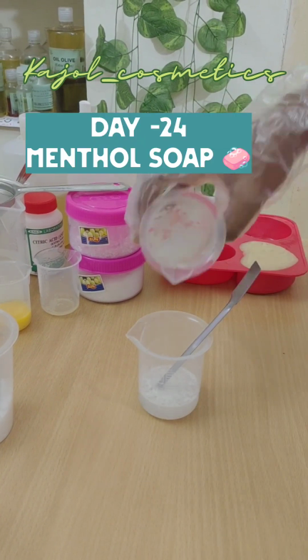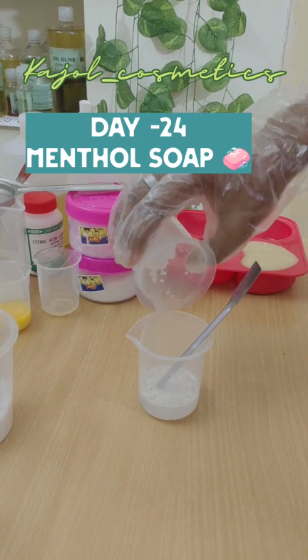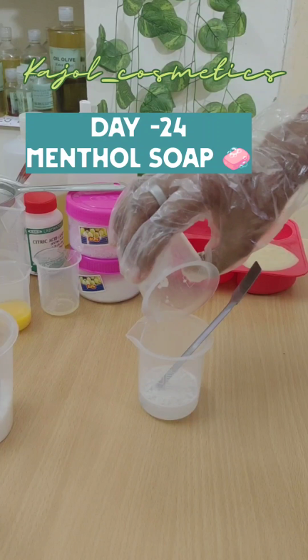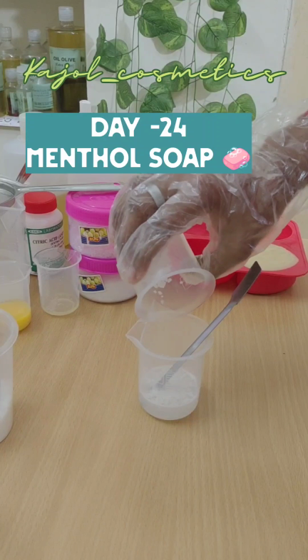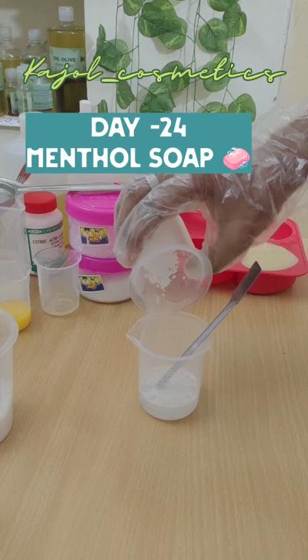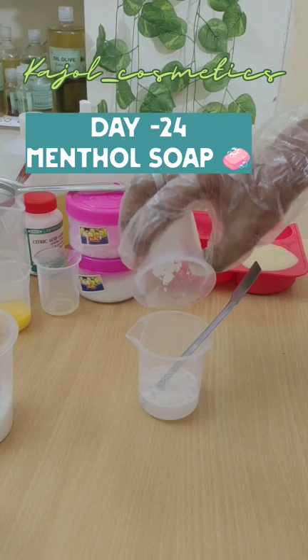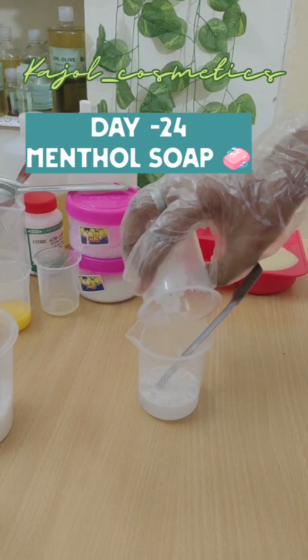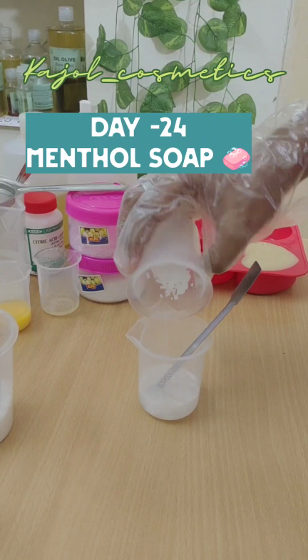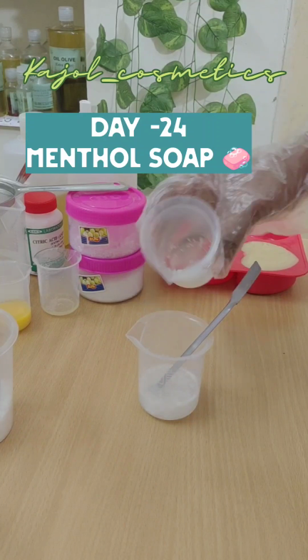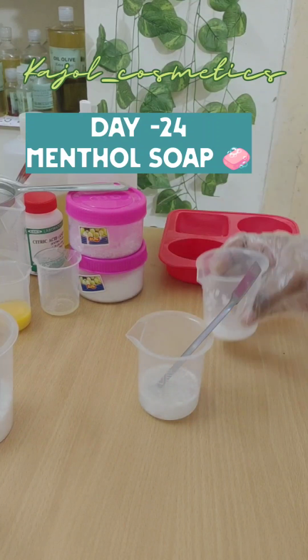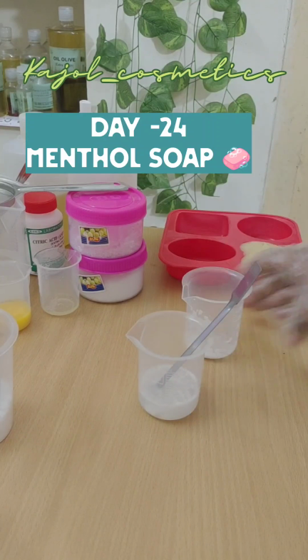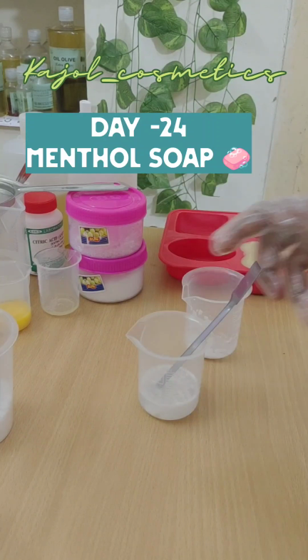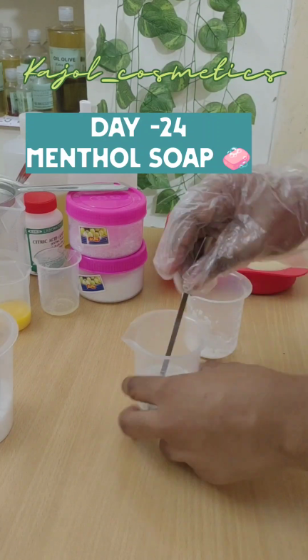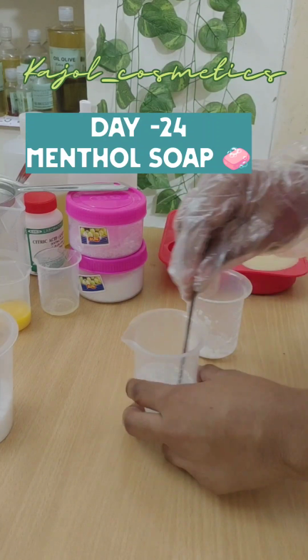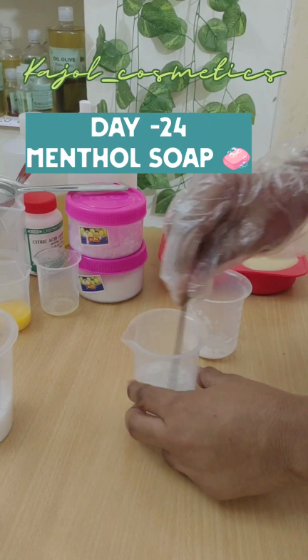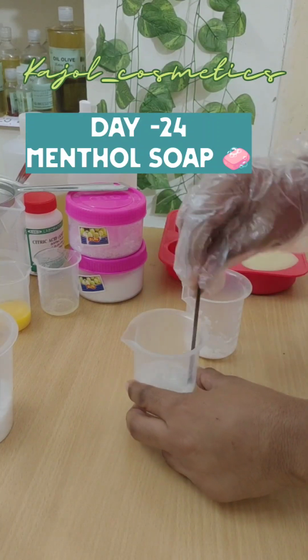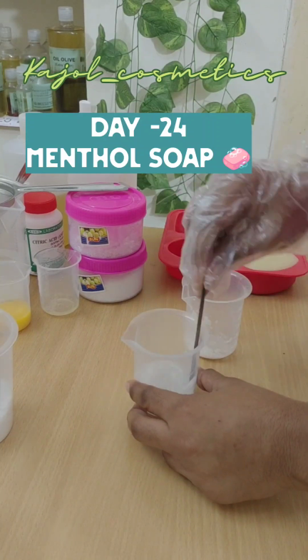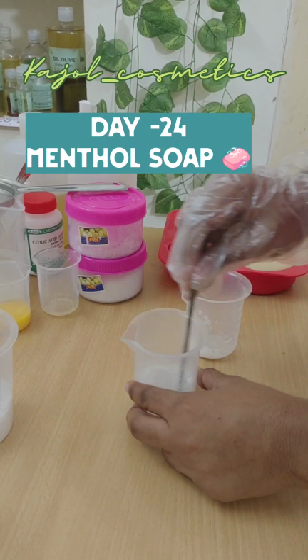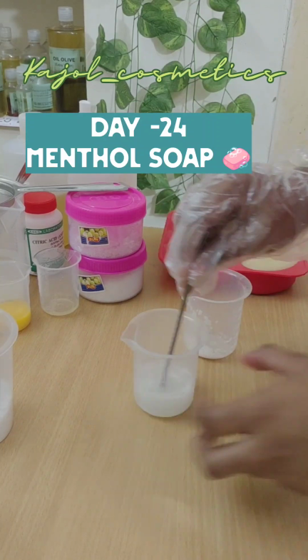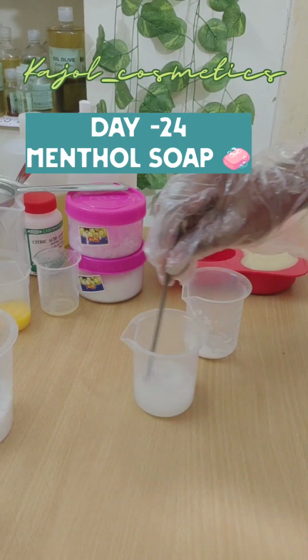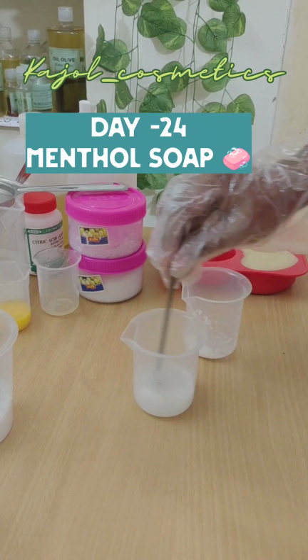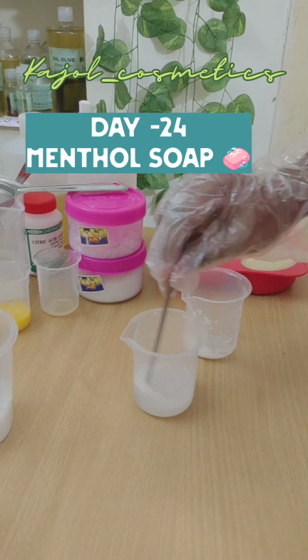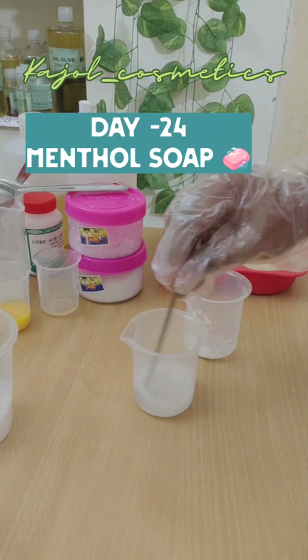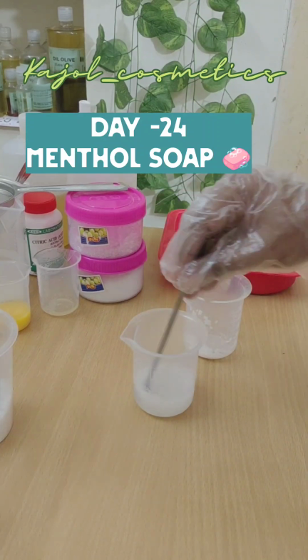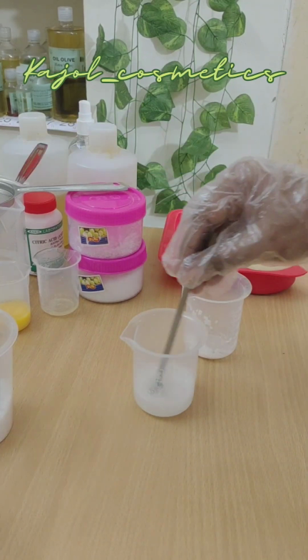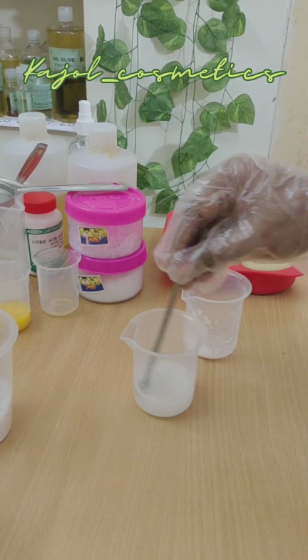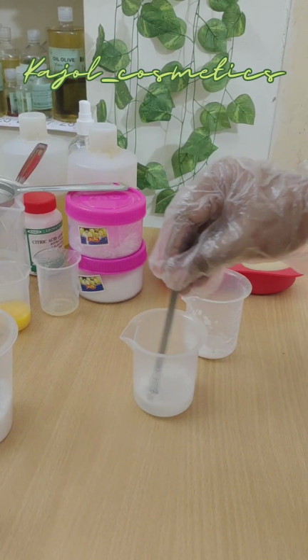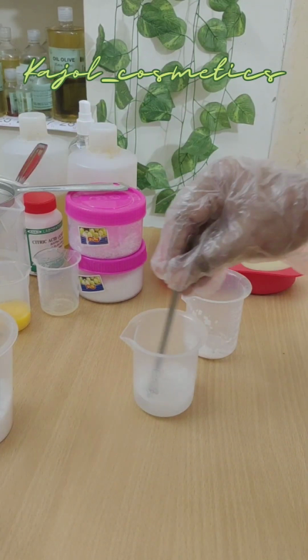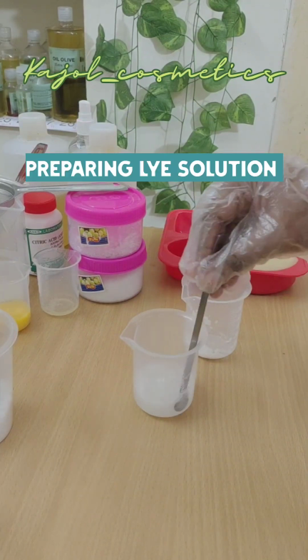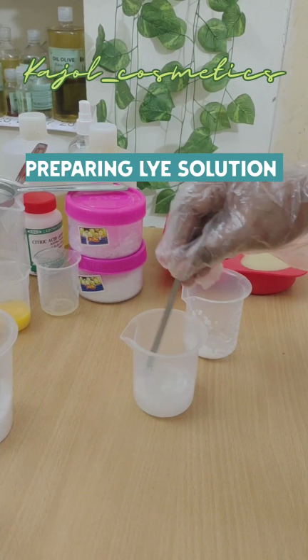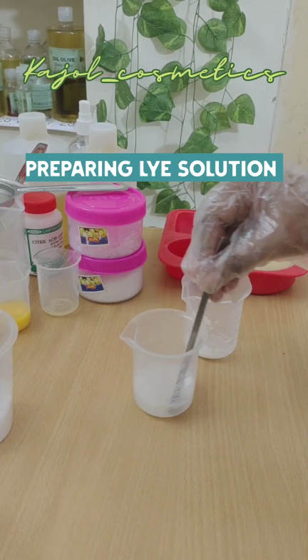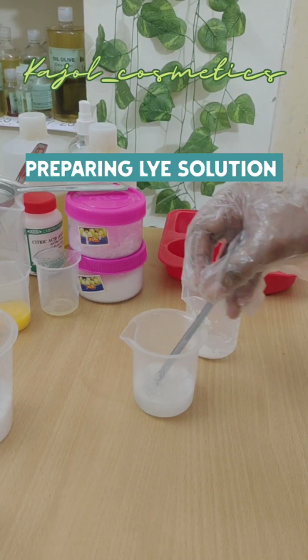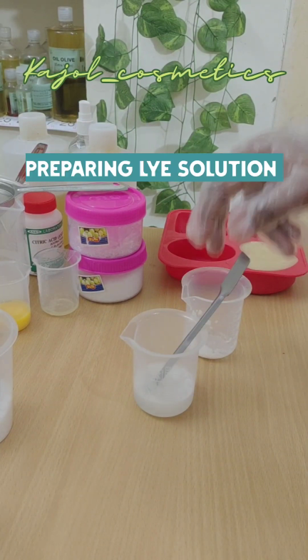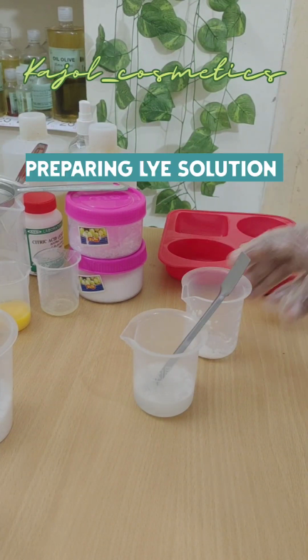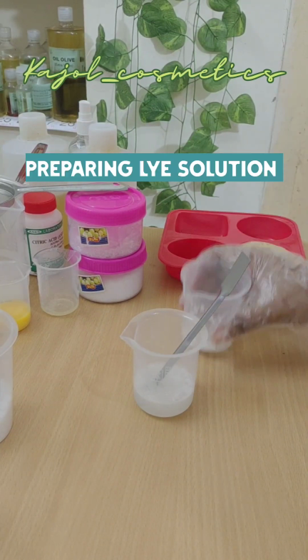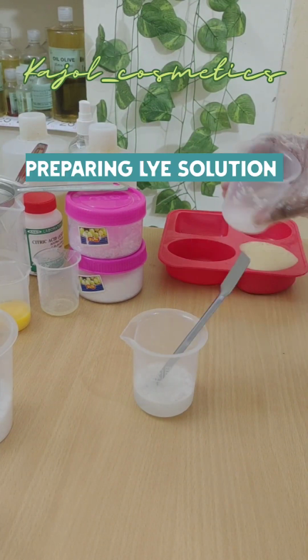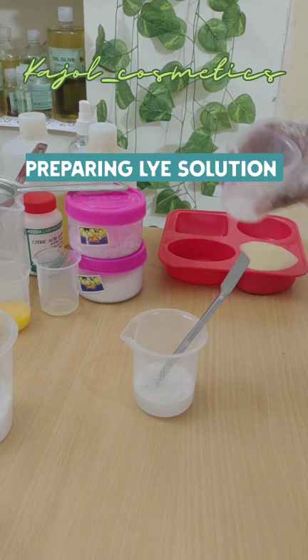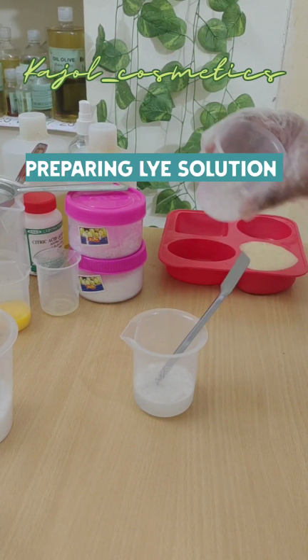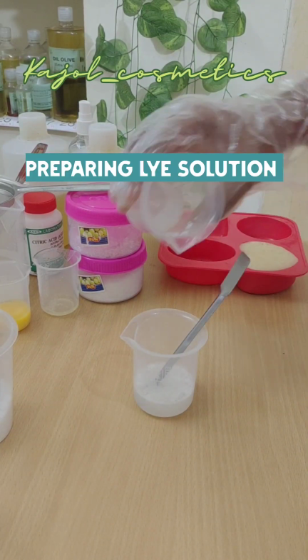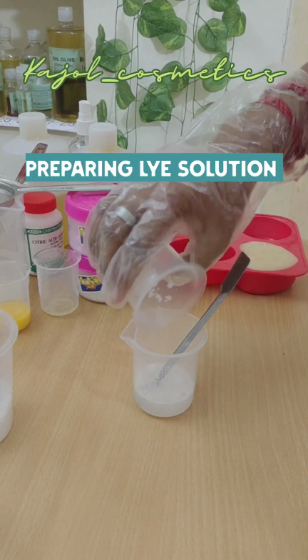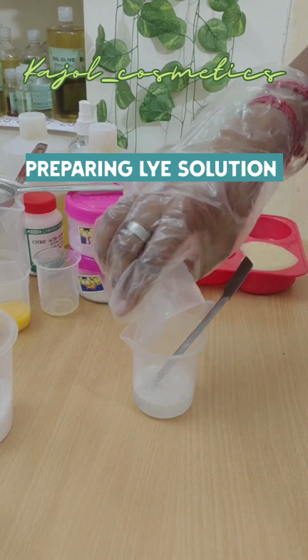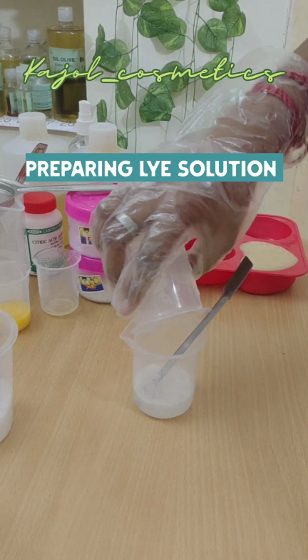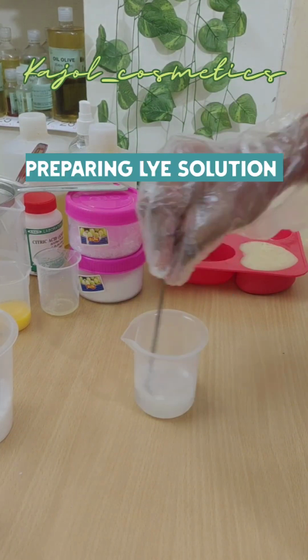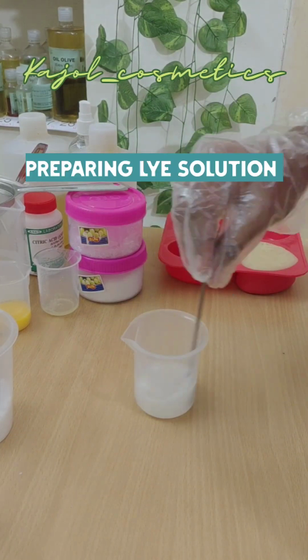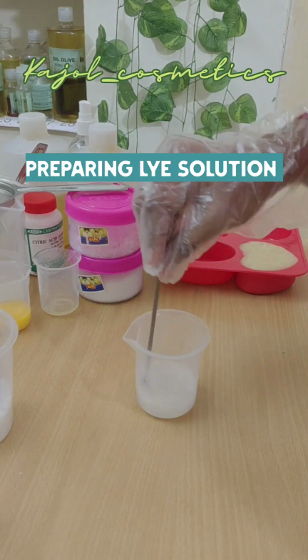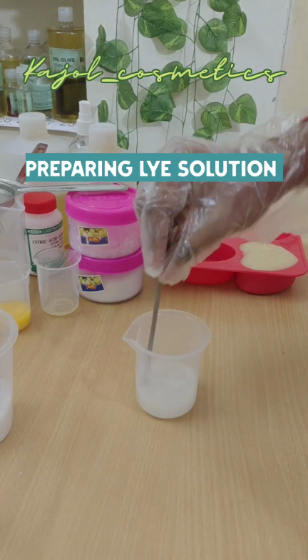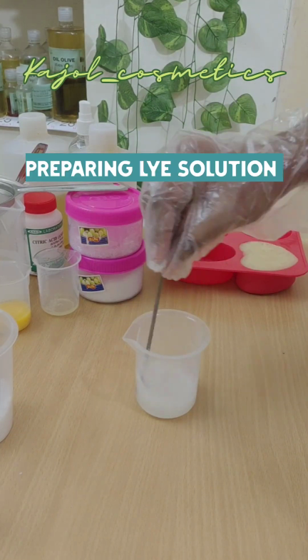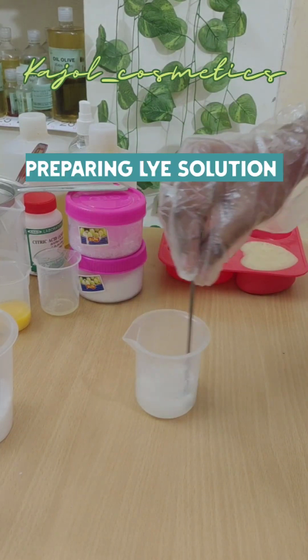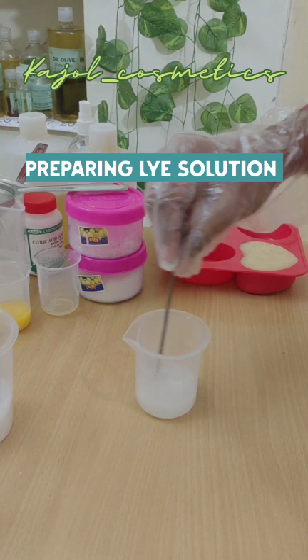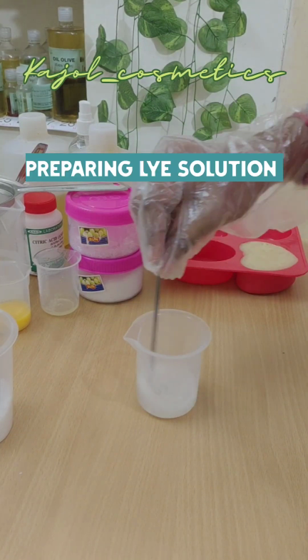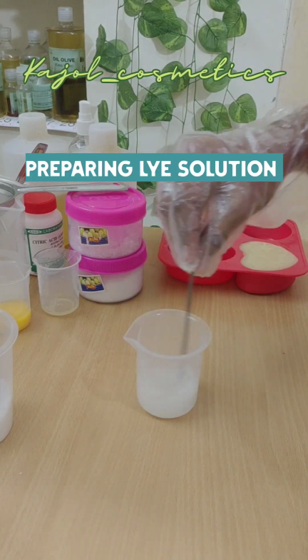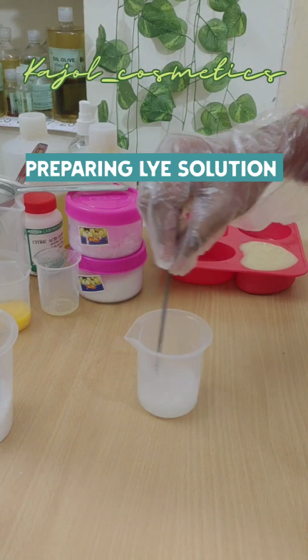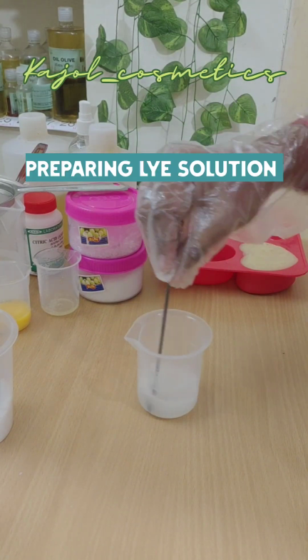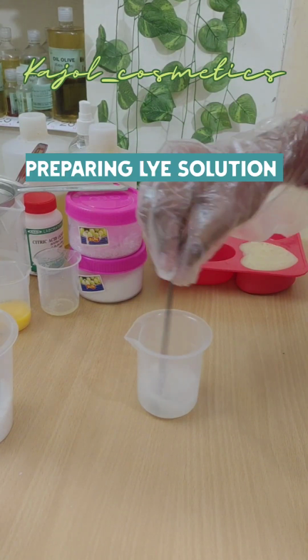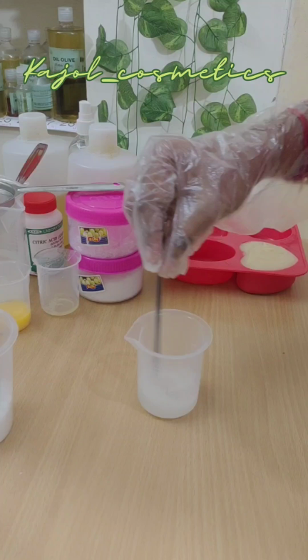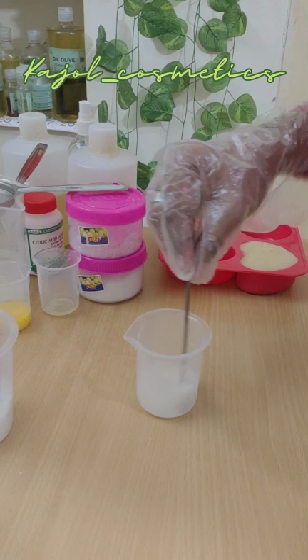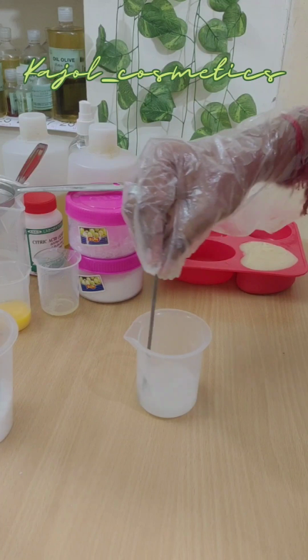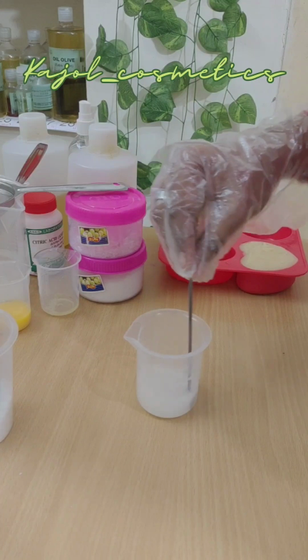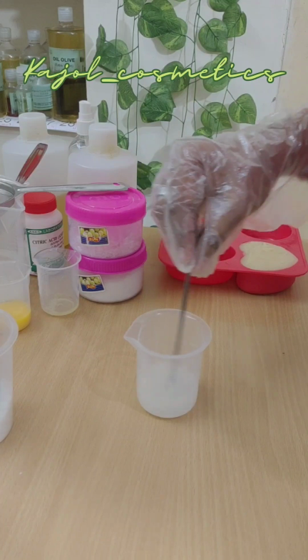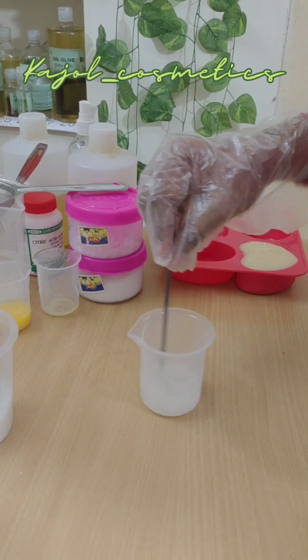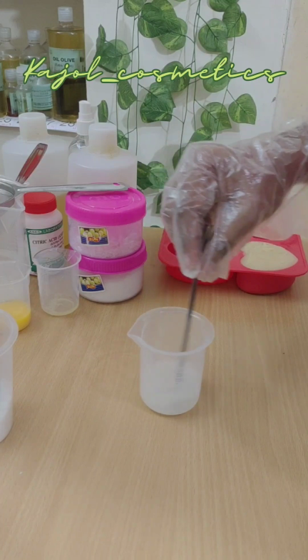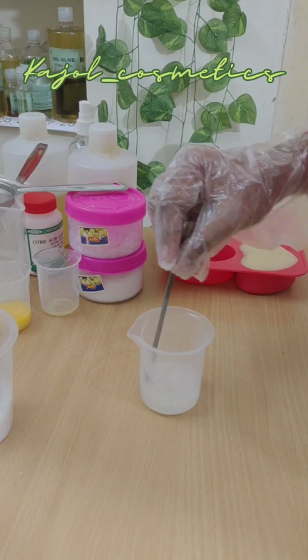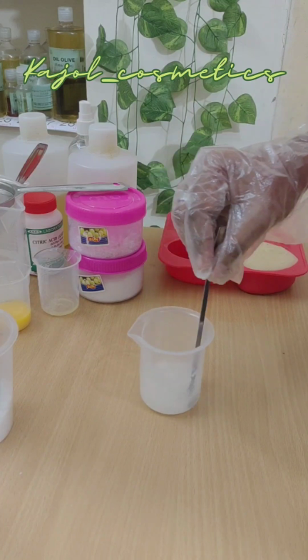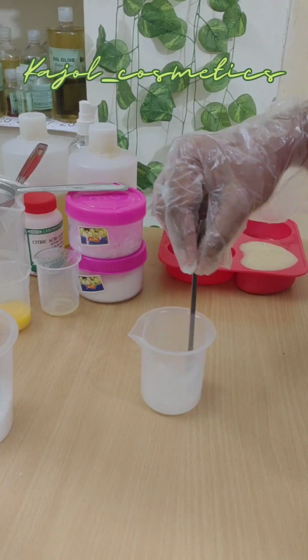I'm preparing my lye solution here. Always add the lye to the water slowly and mix it well.